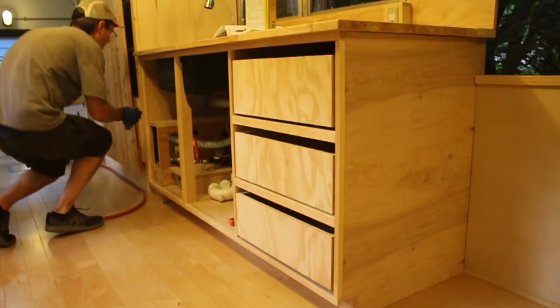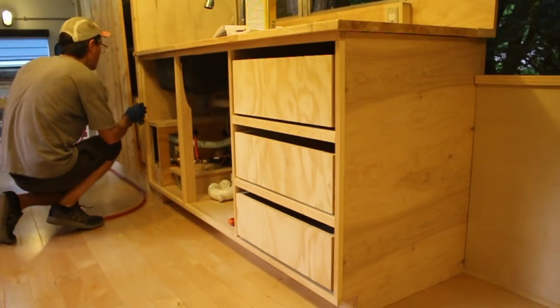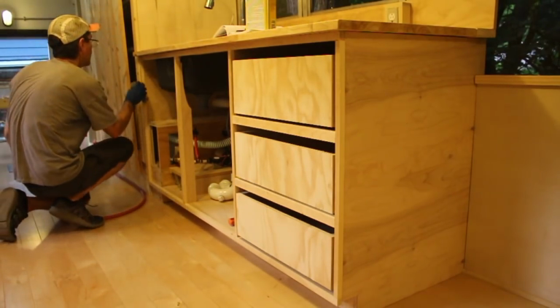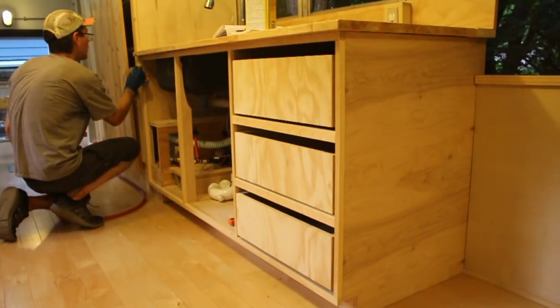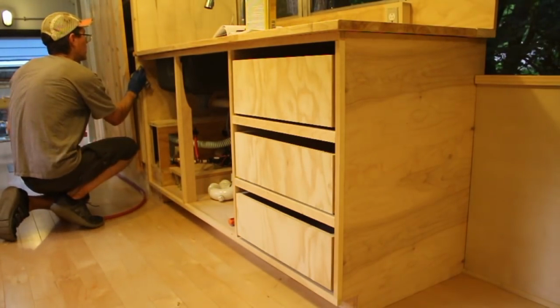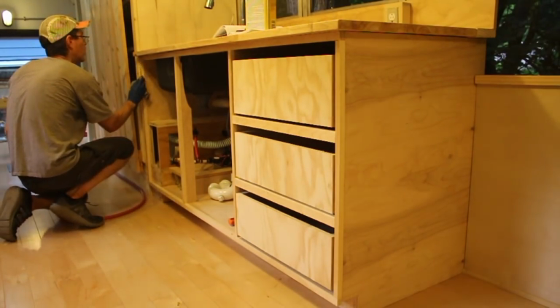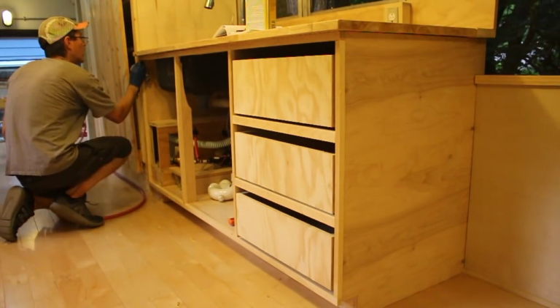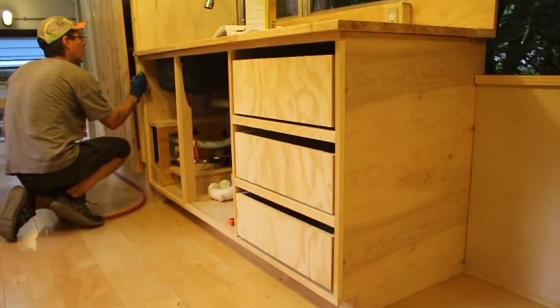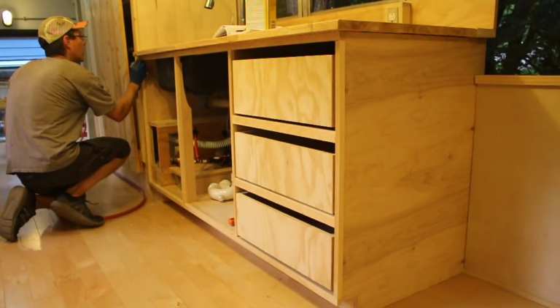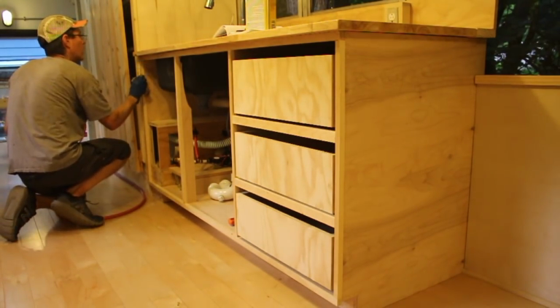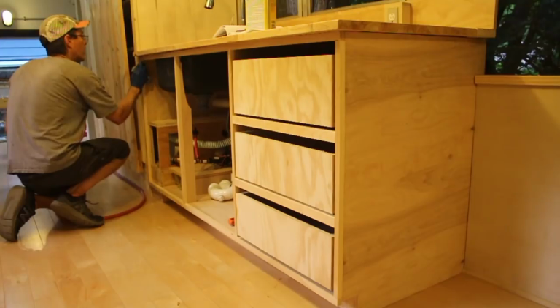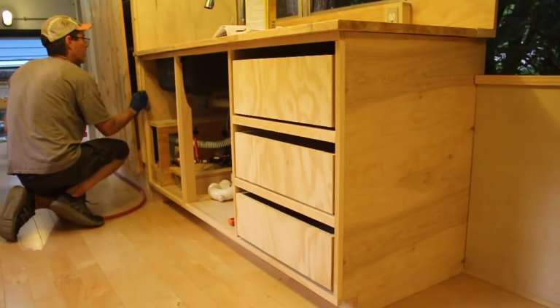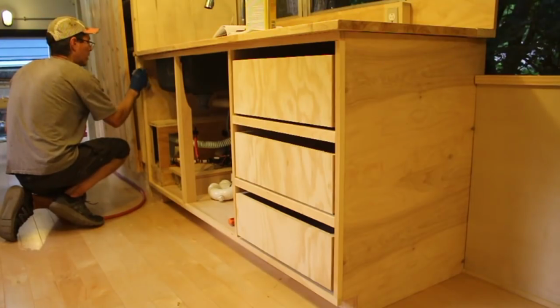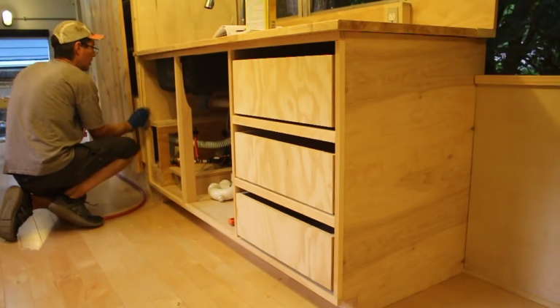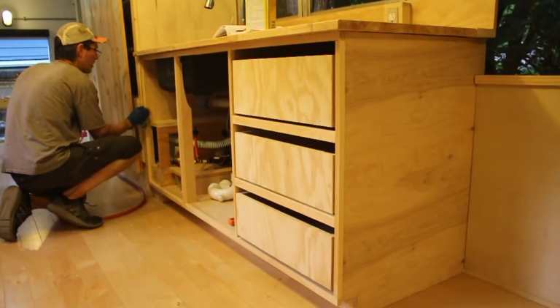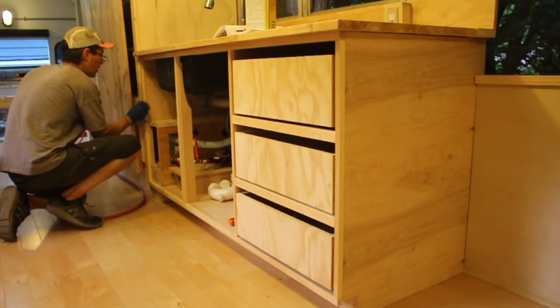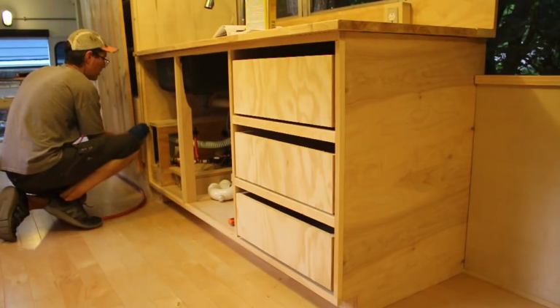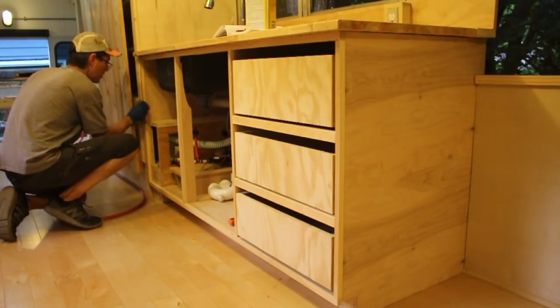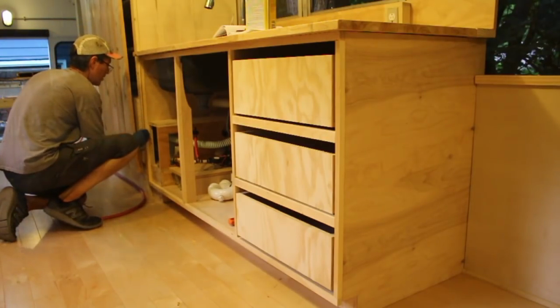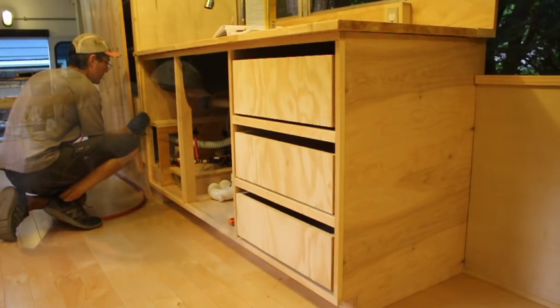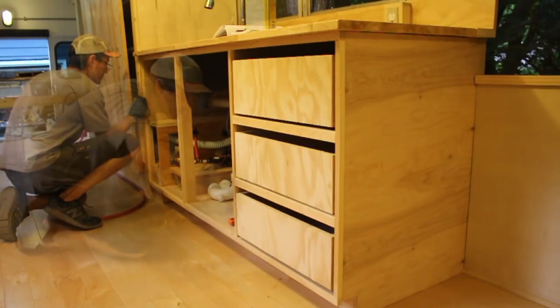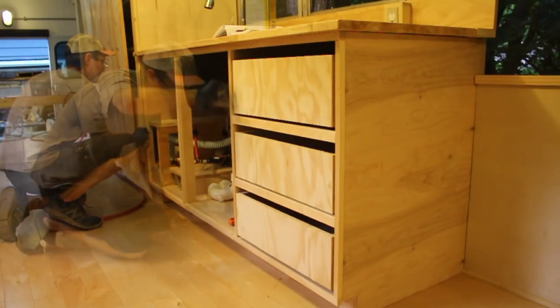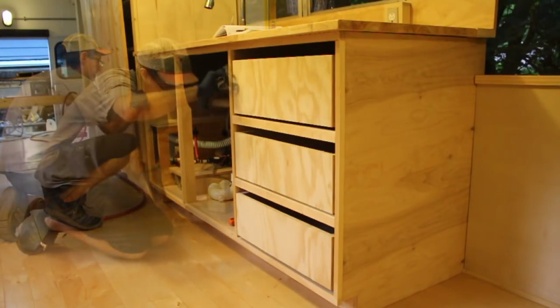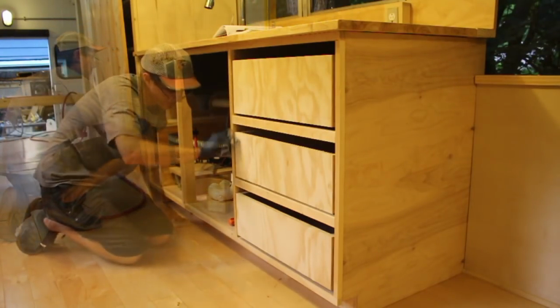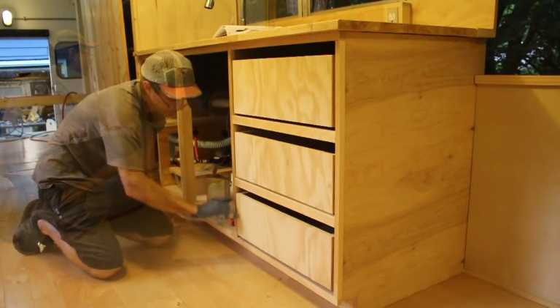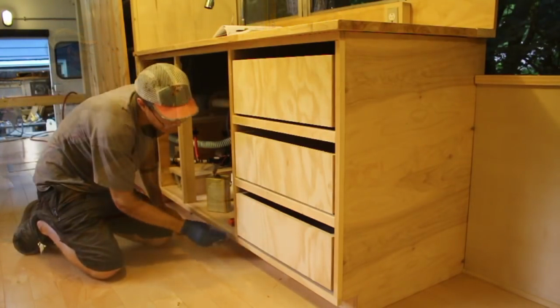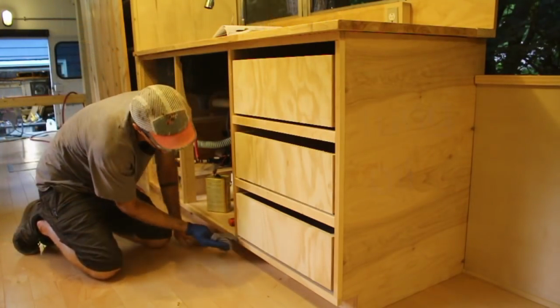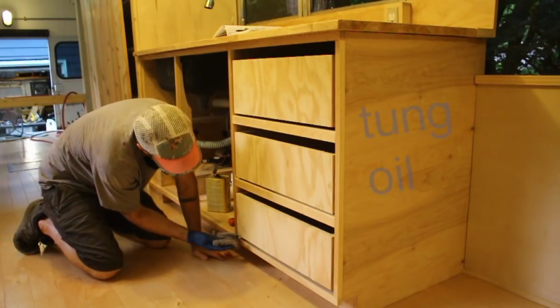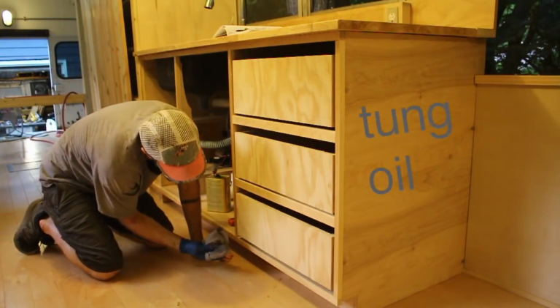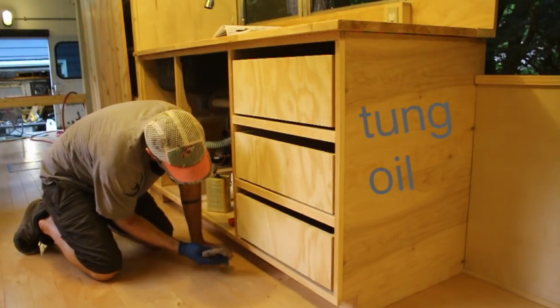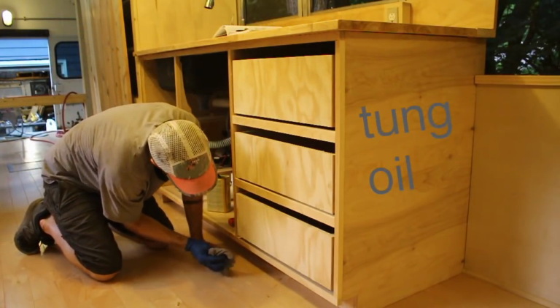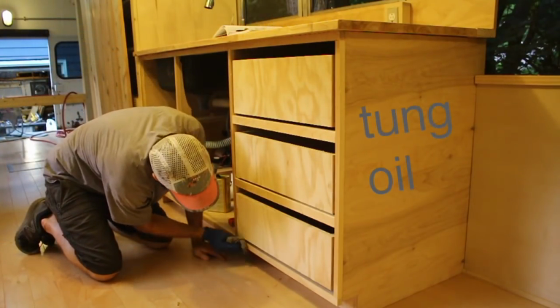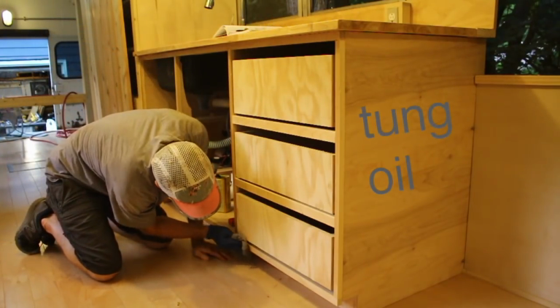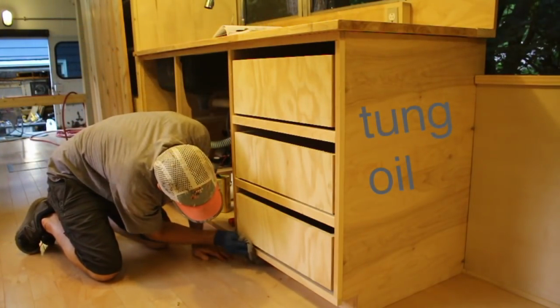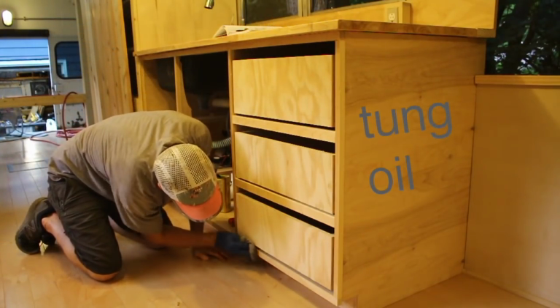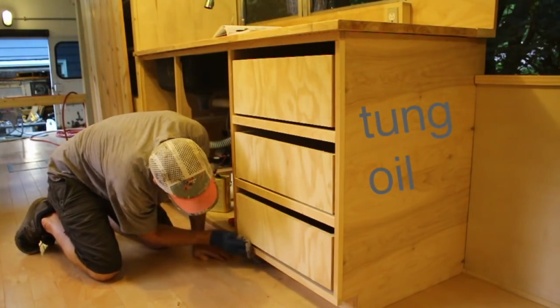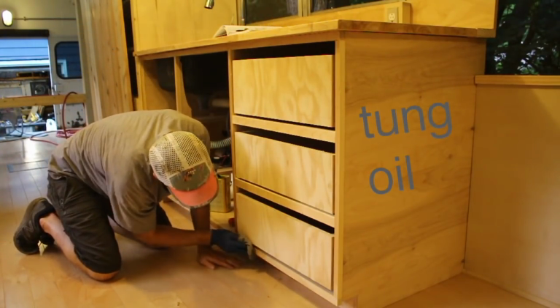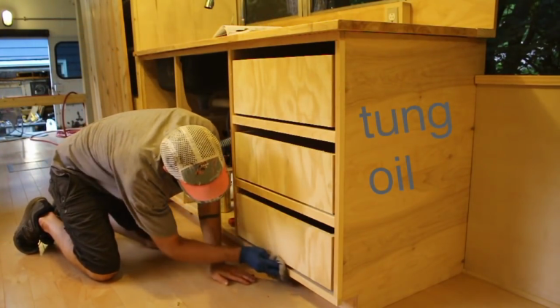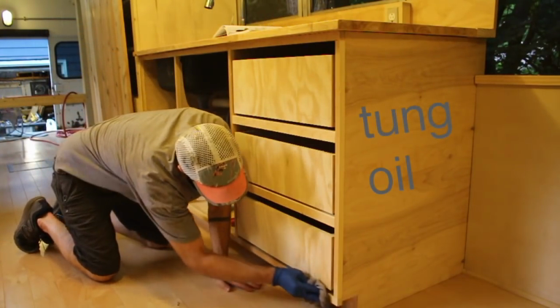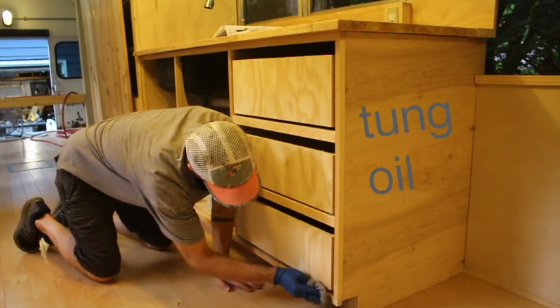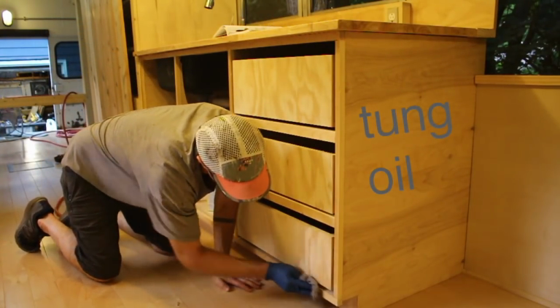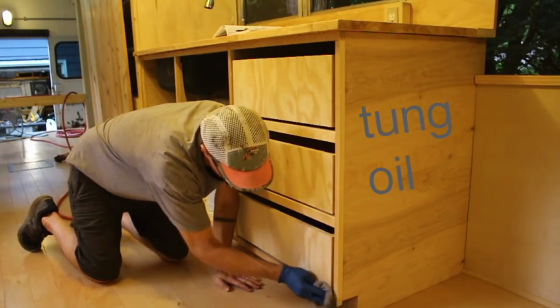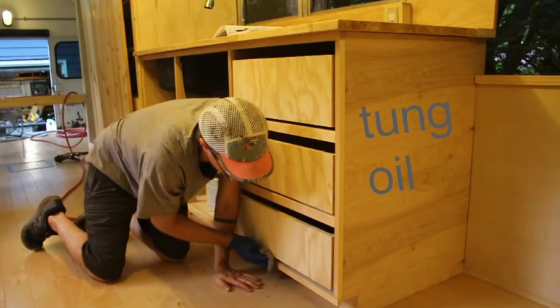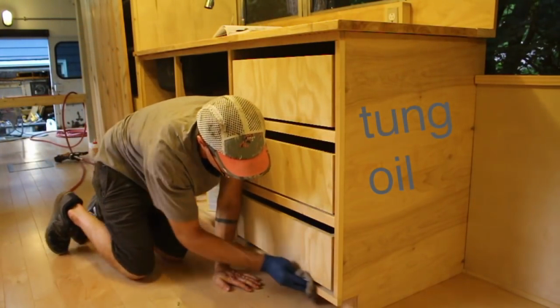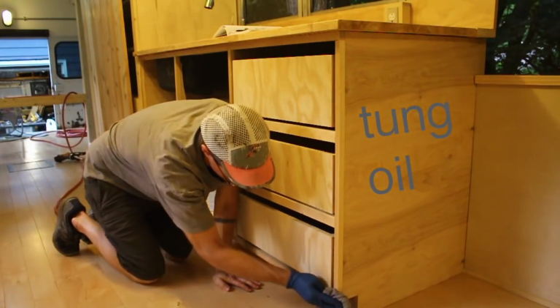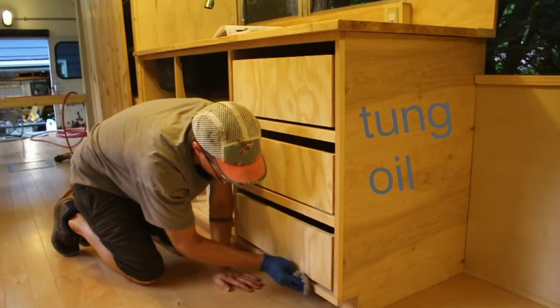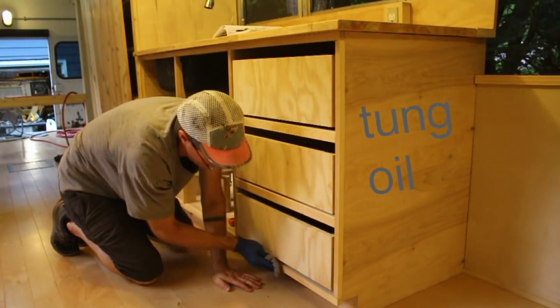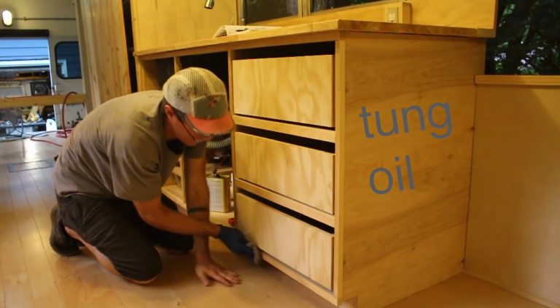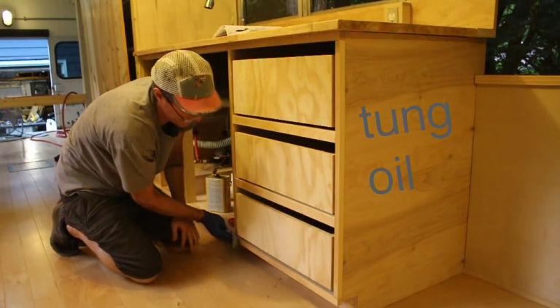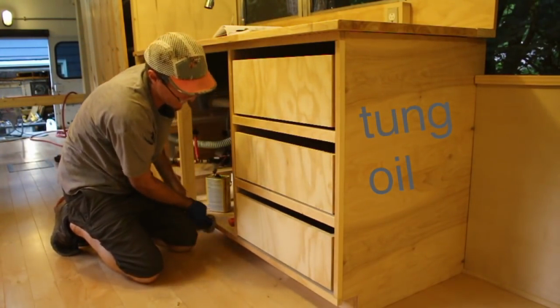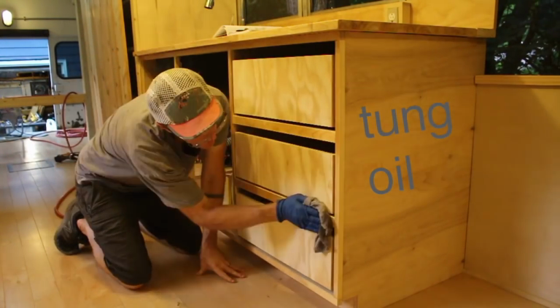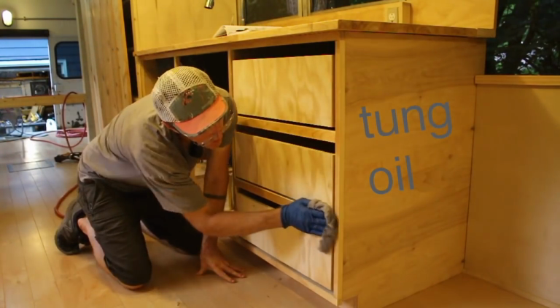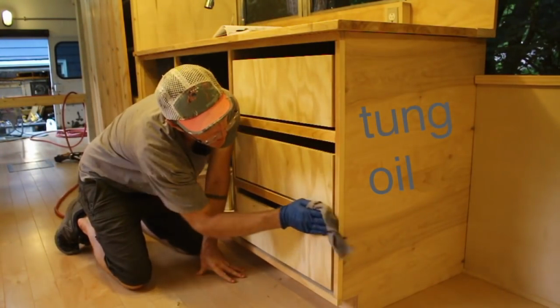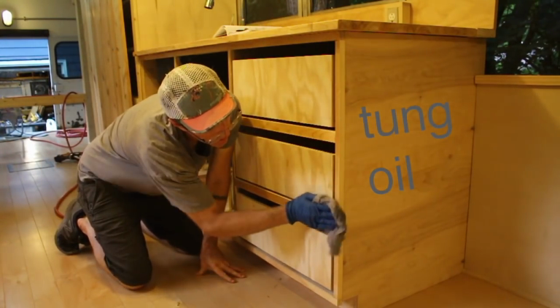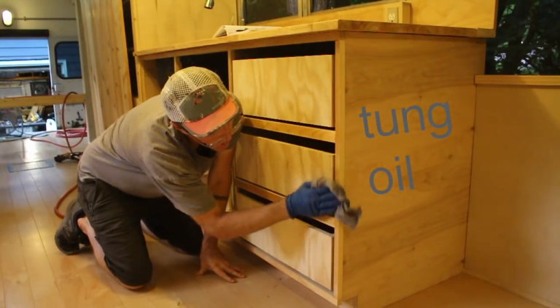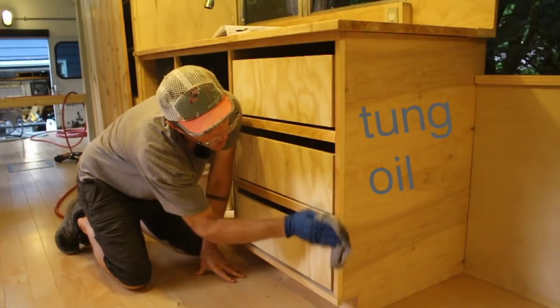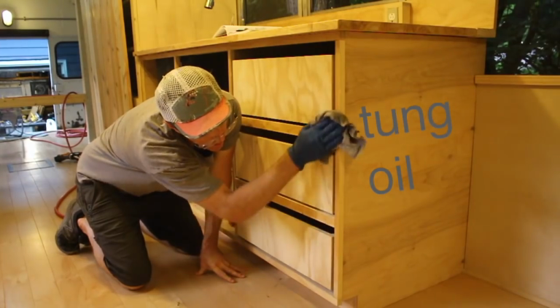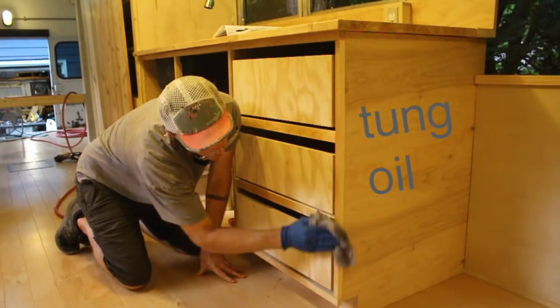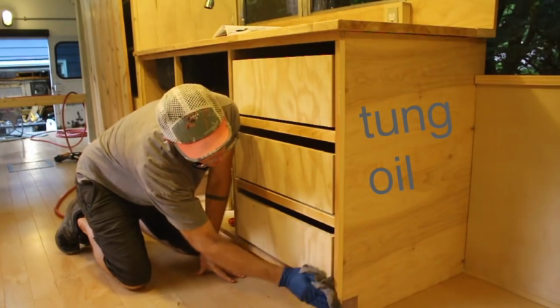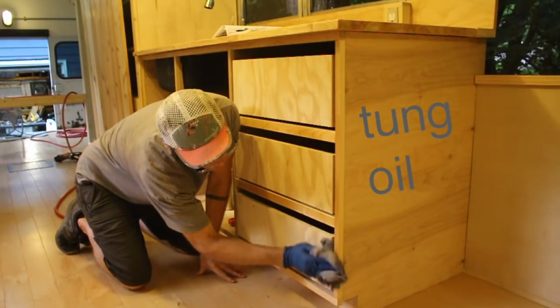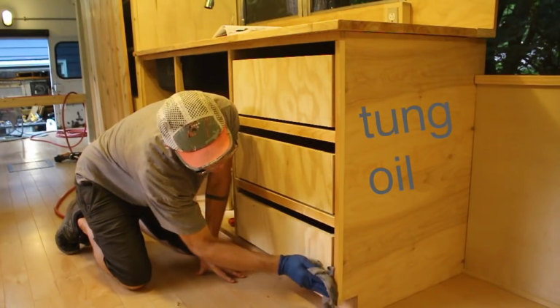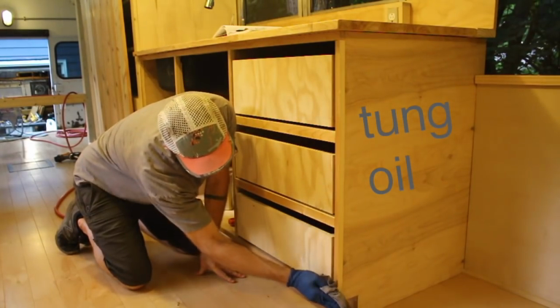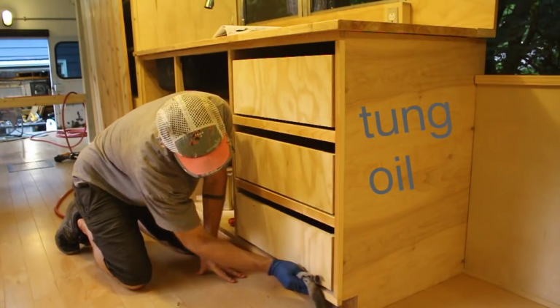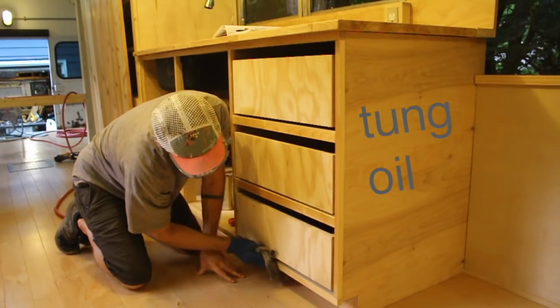Back in the bus, I put some tung oil on the kitchen cabinet body itself and installed the drawer faces and doors.